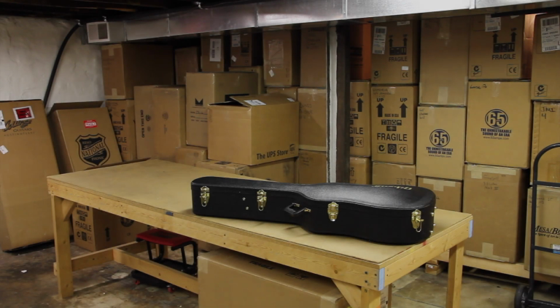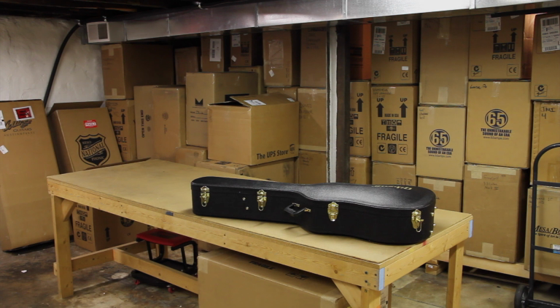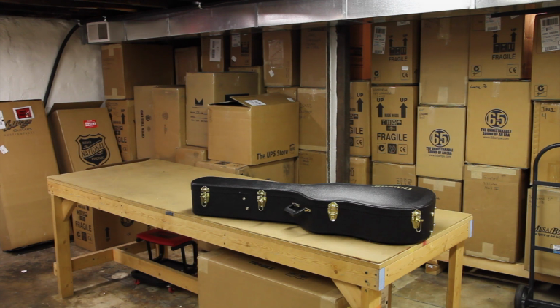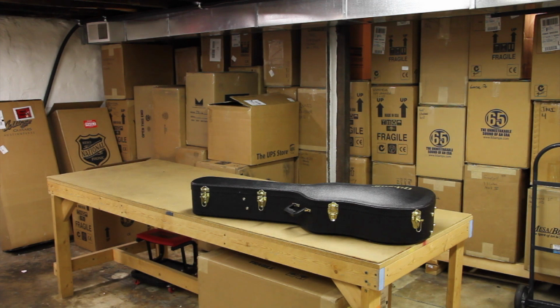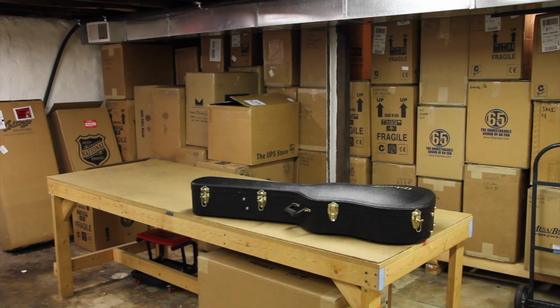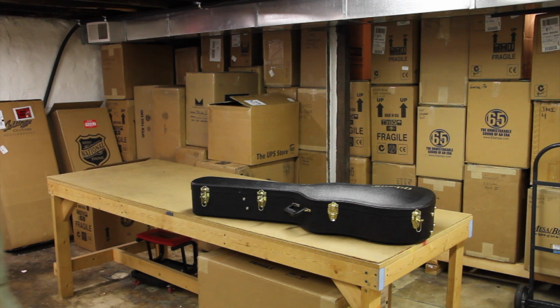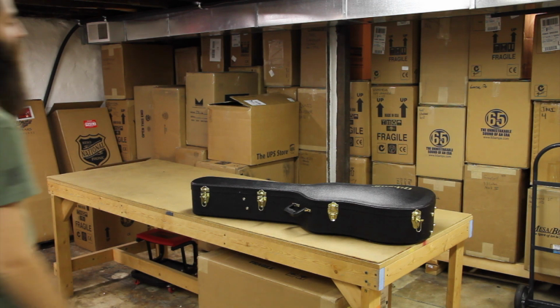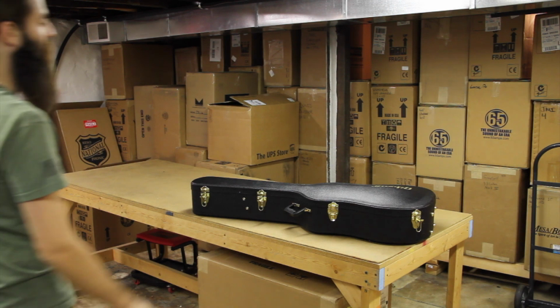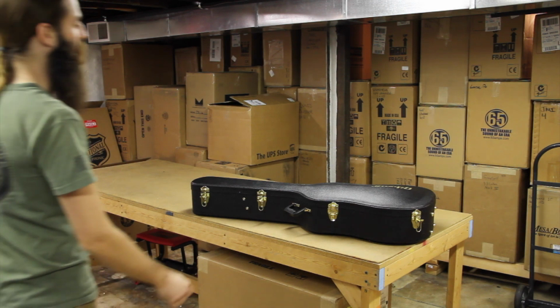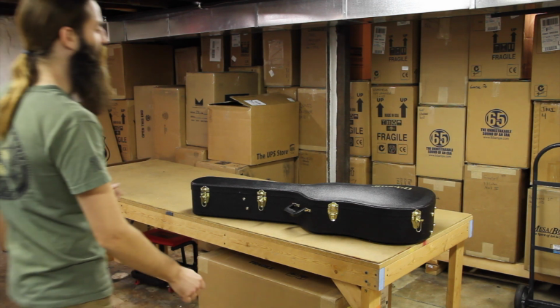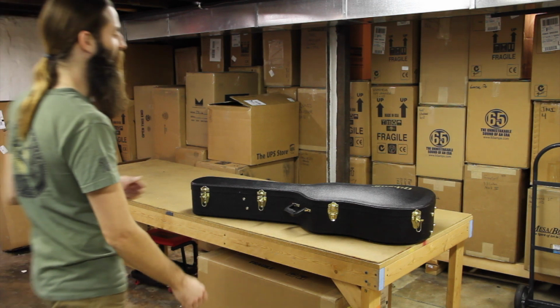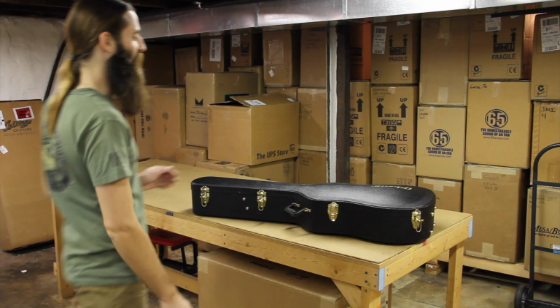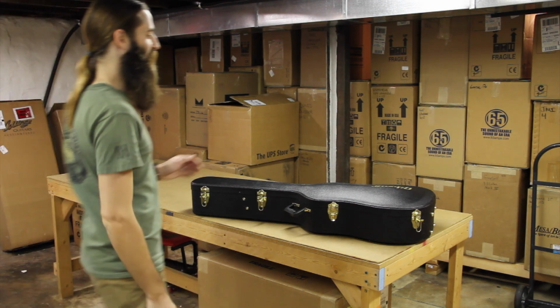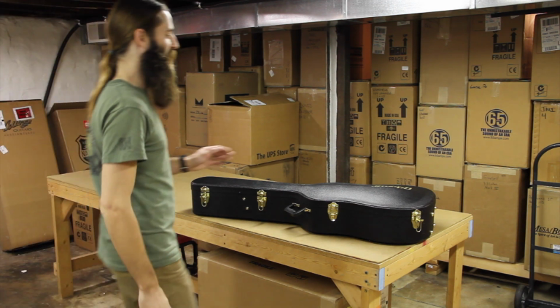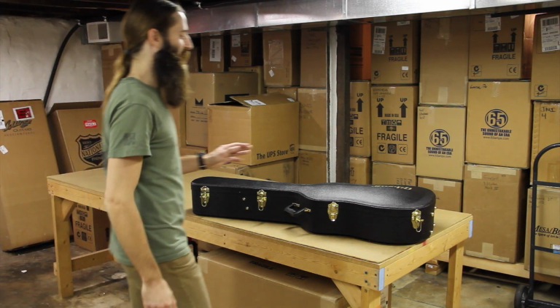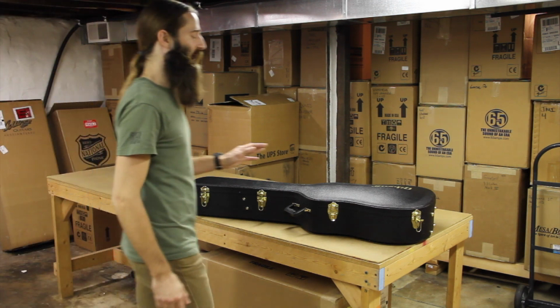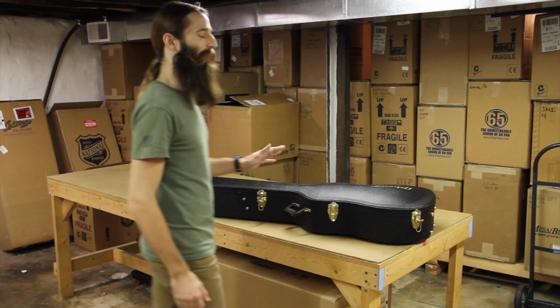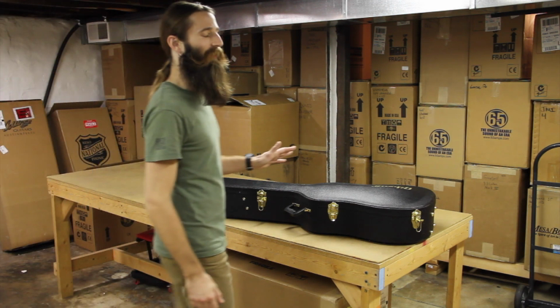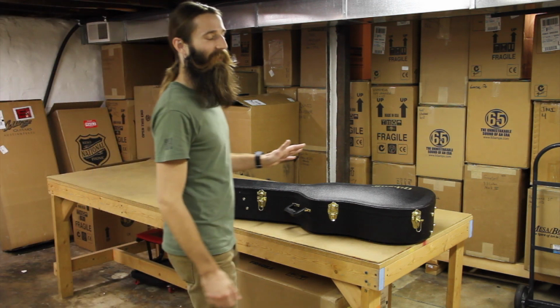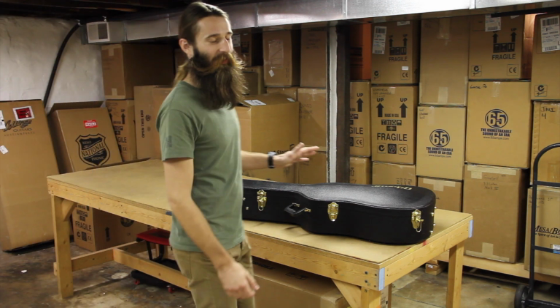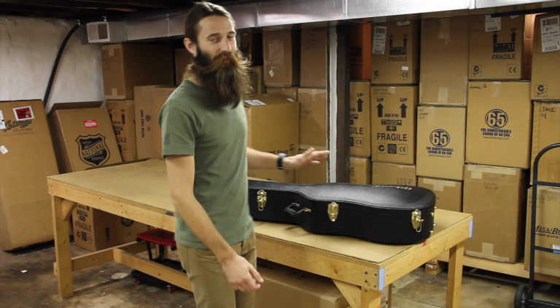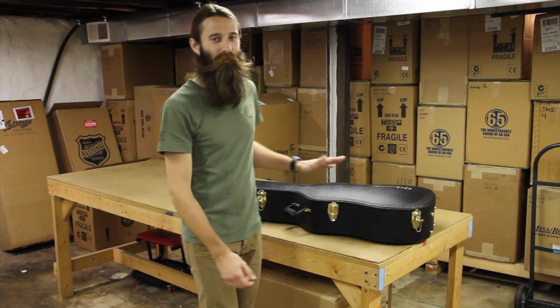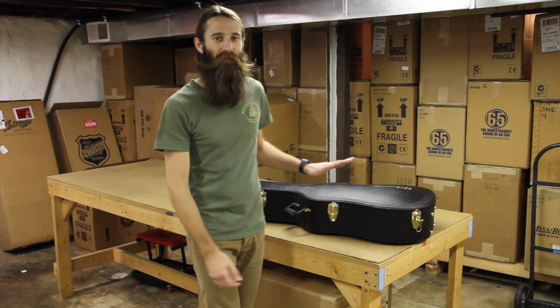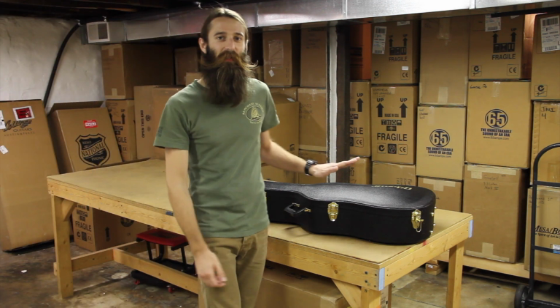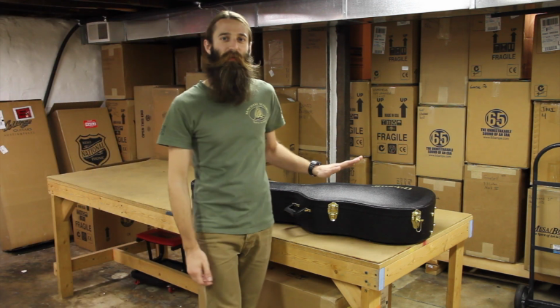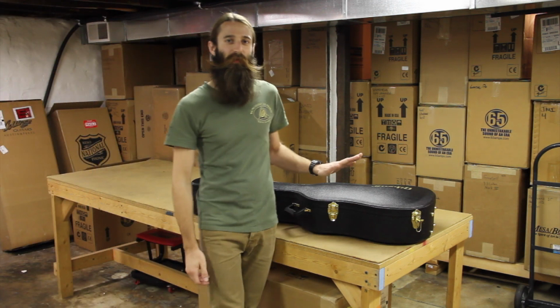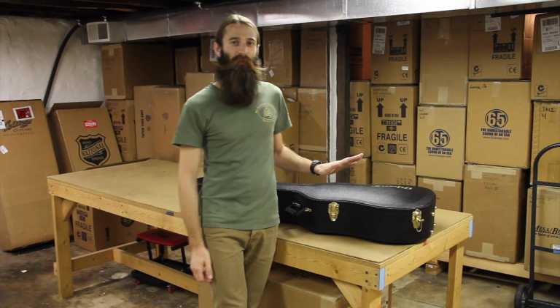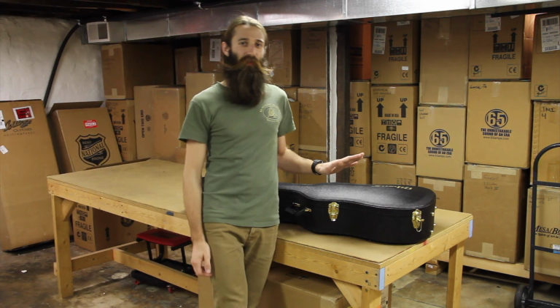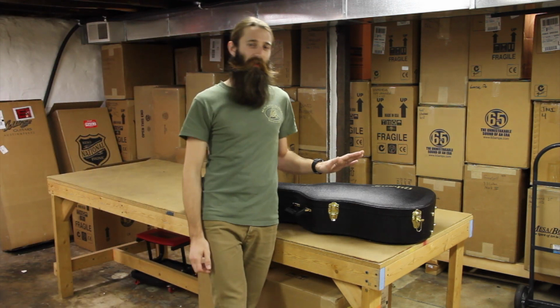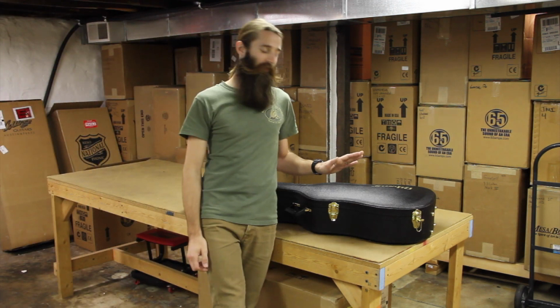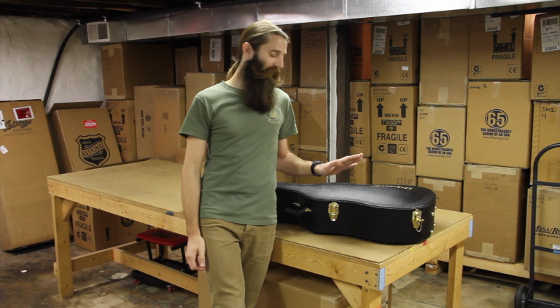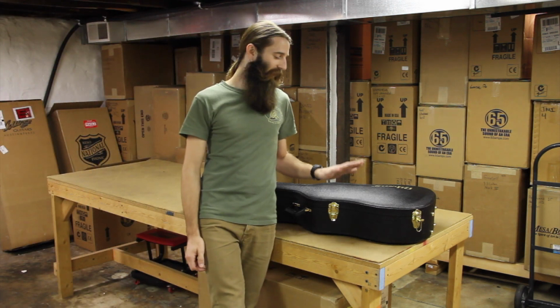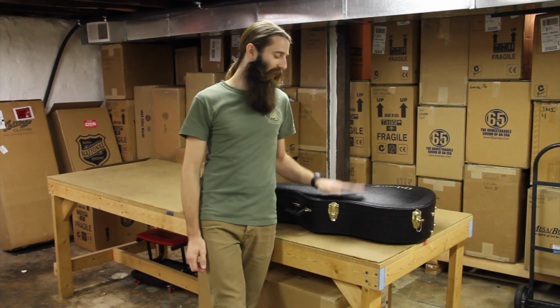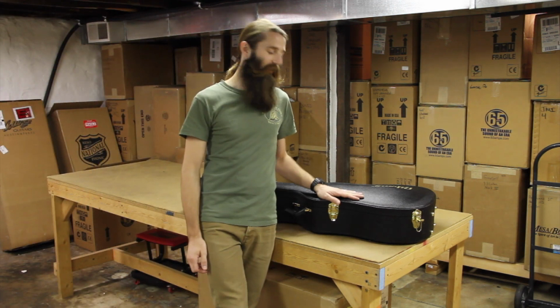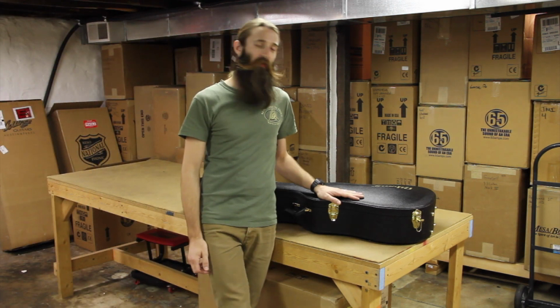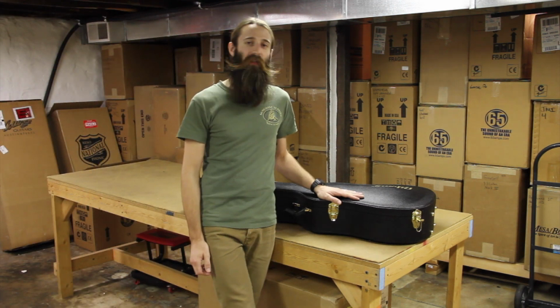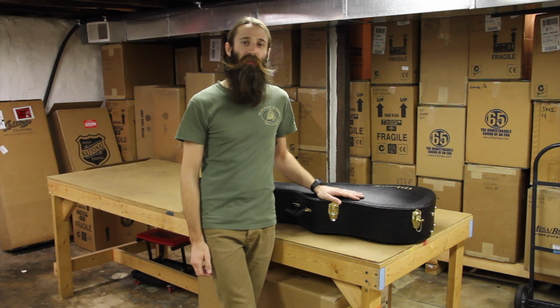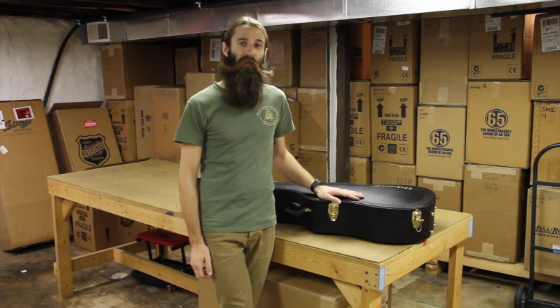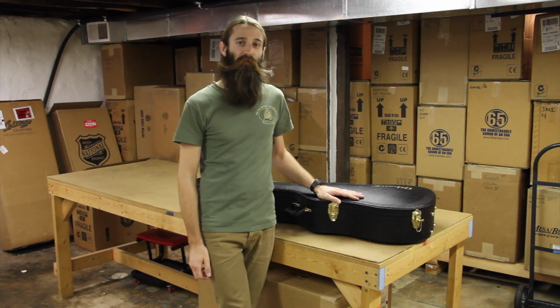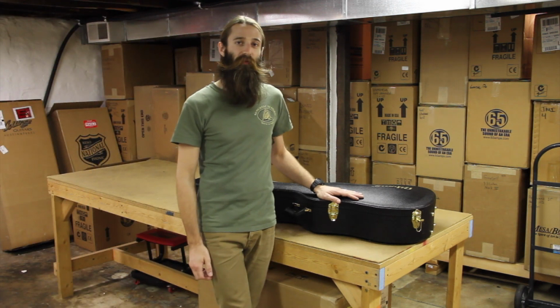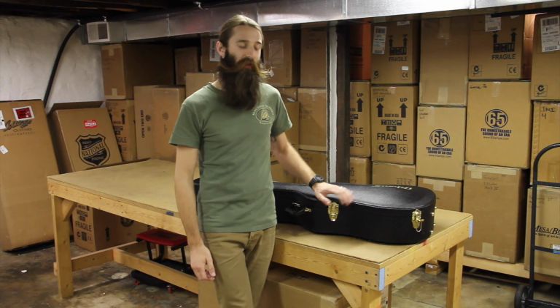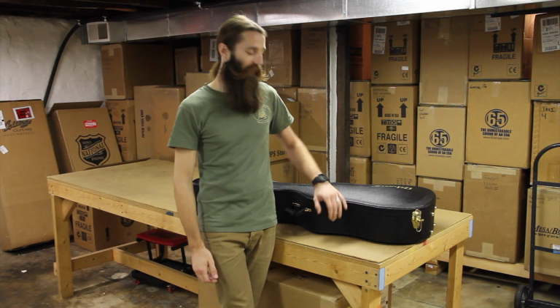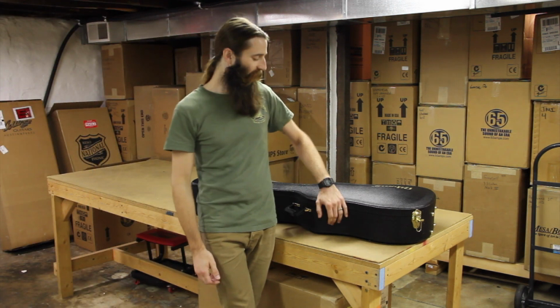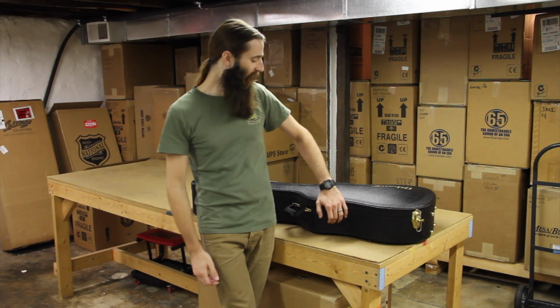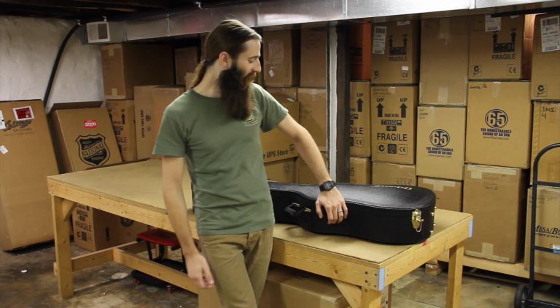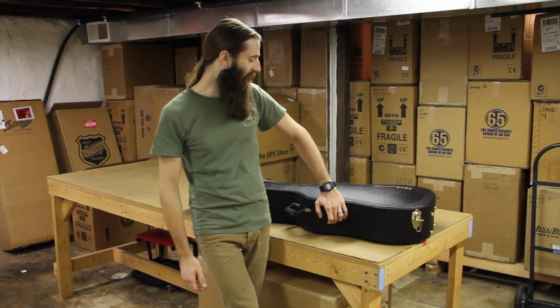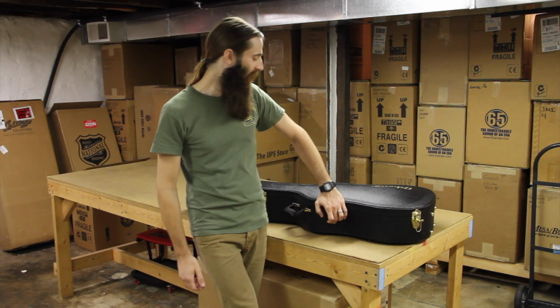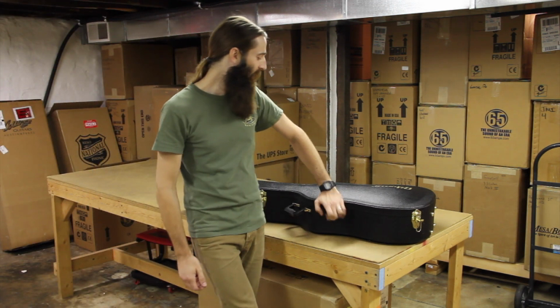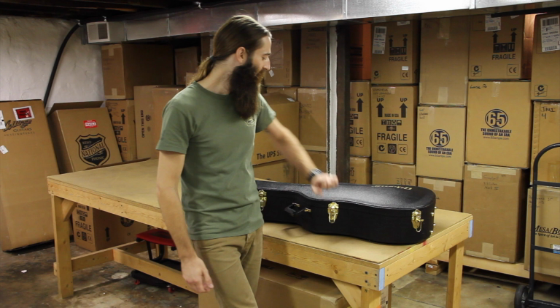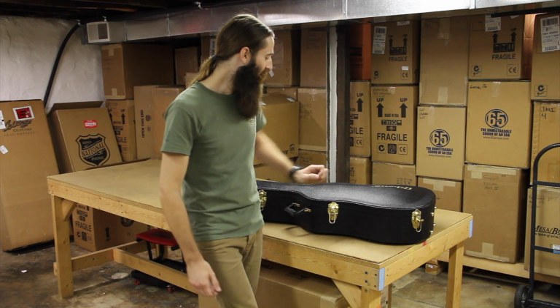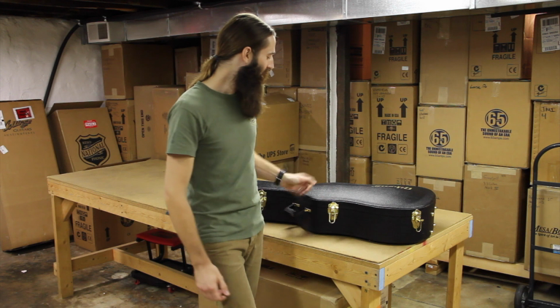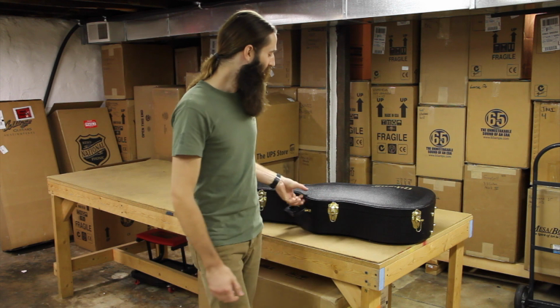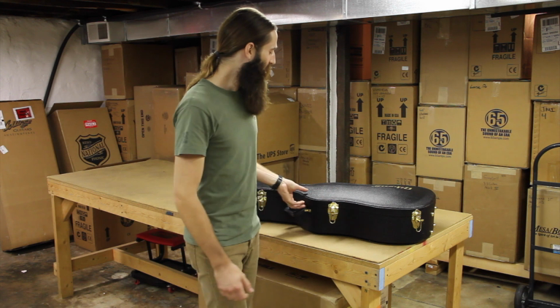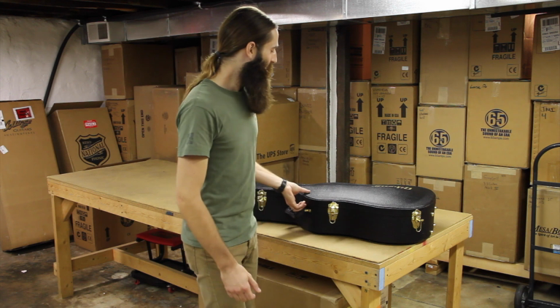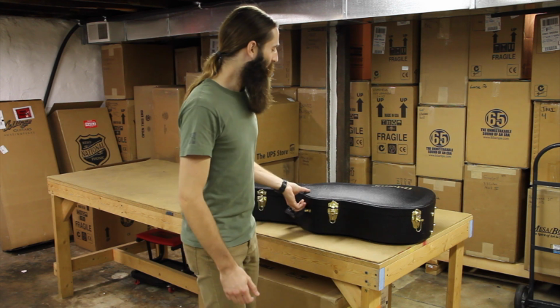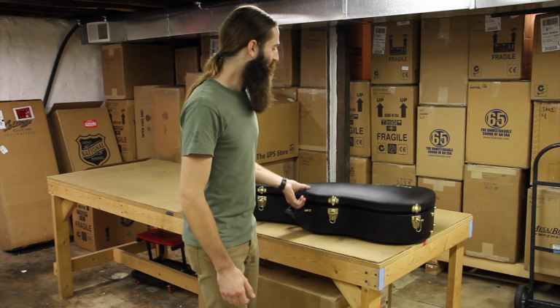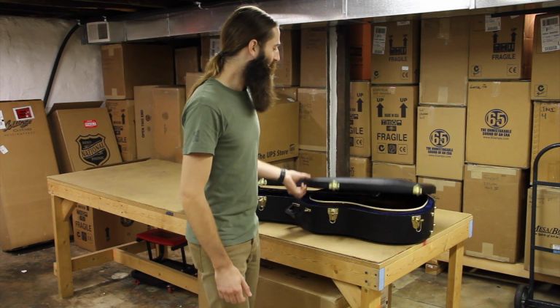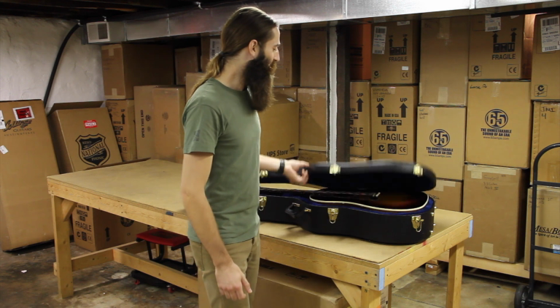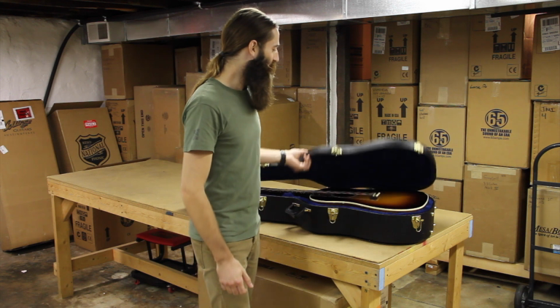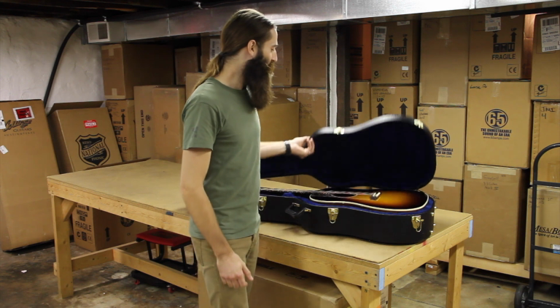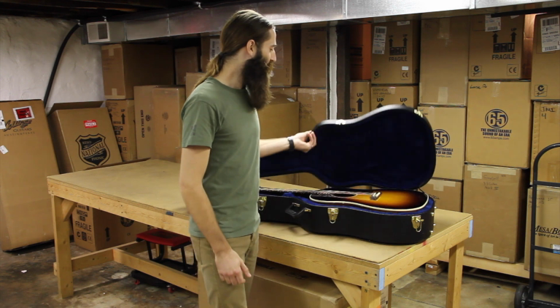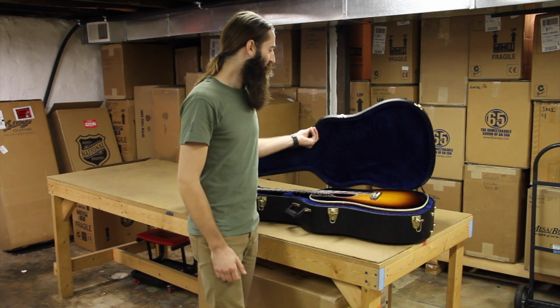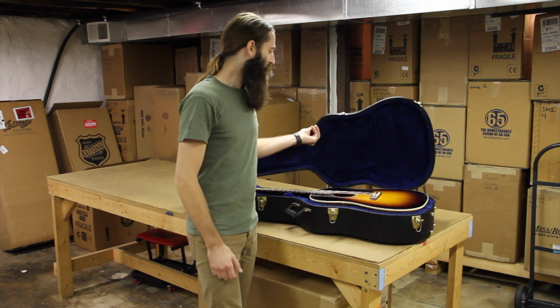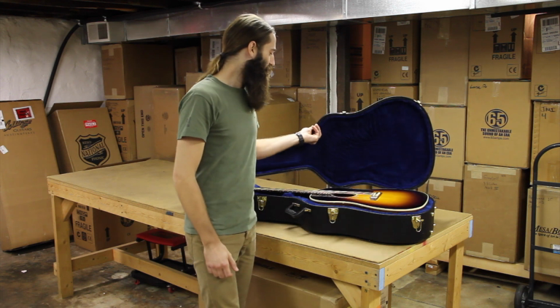Hello there, I'm Matt with Eddie's Guitars, coming to you as always from St. Louis, Missouri. I've got a great guitar for you to see today from our friends over at Gibson.